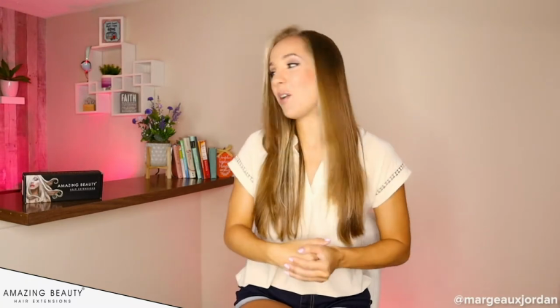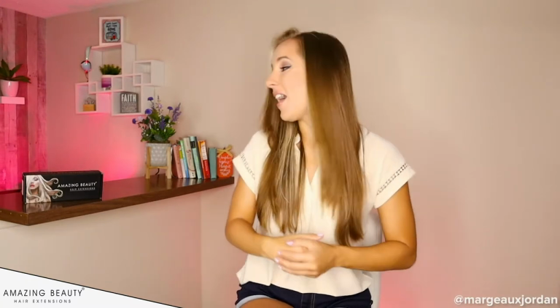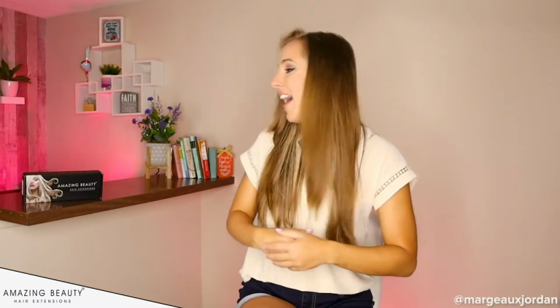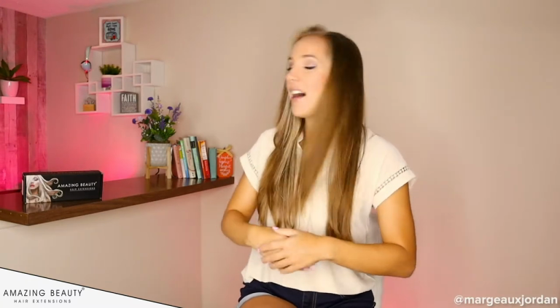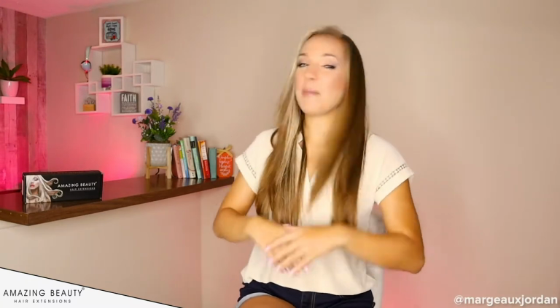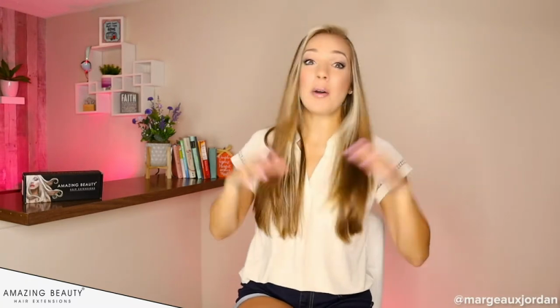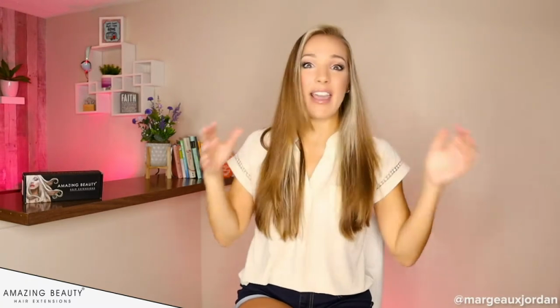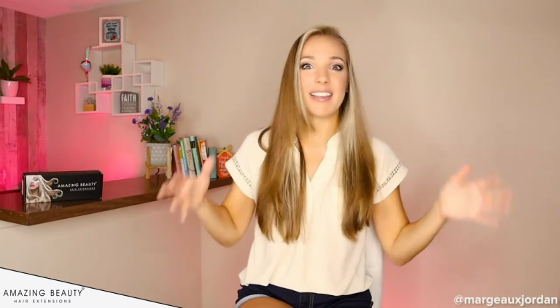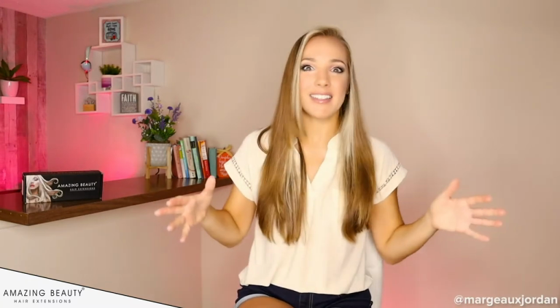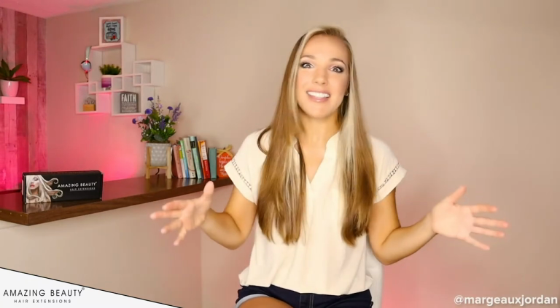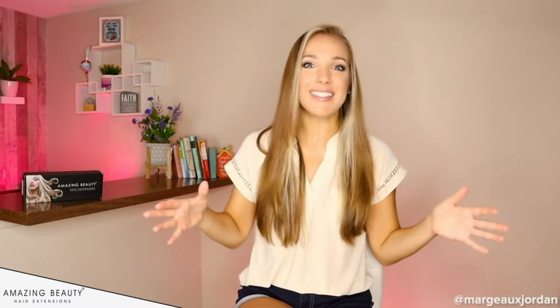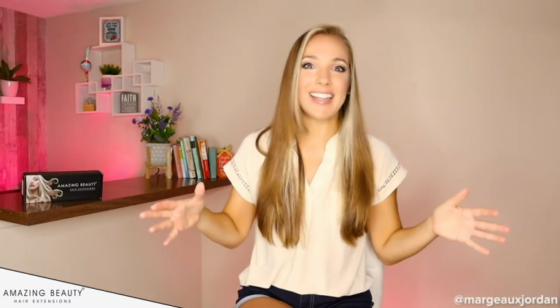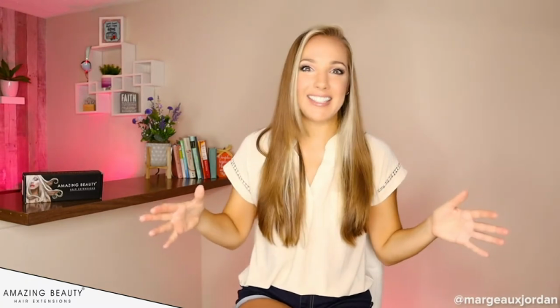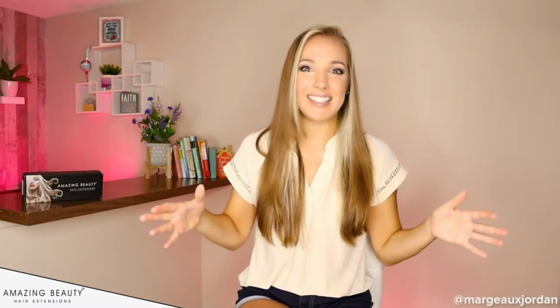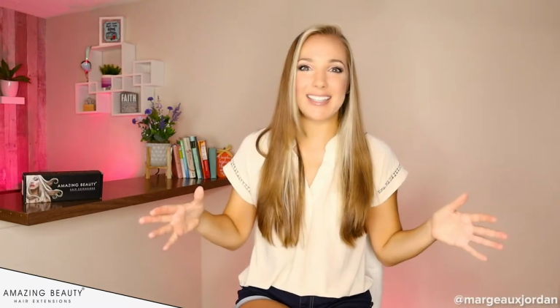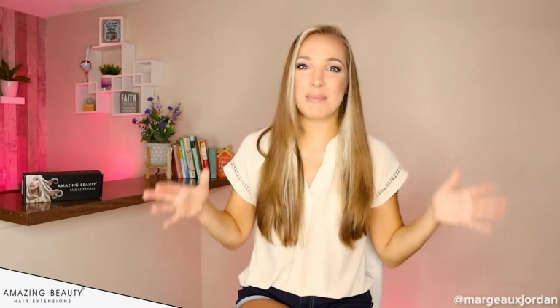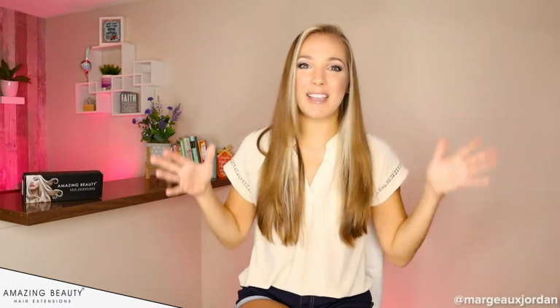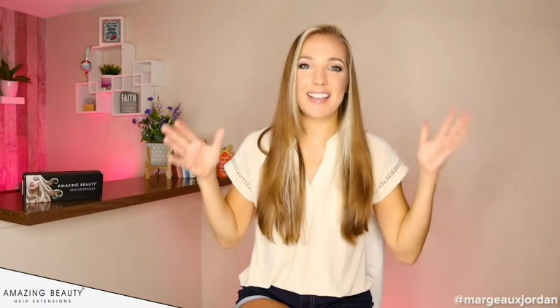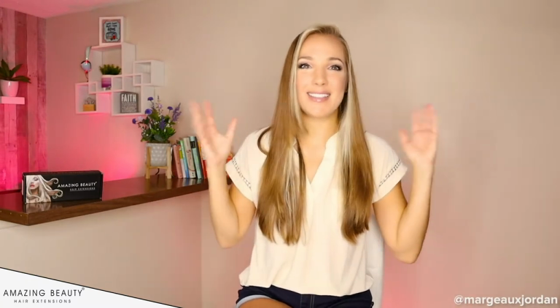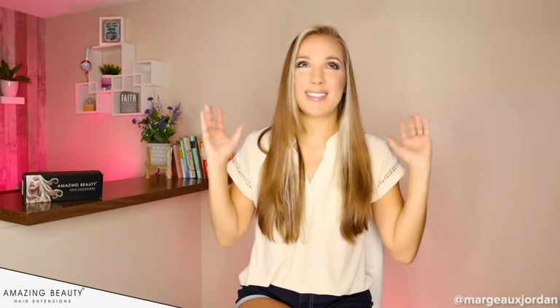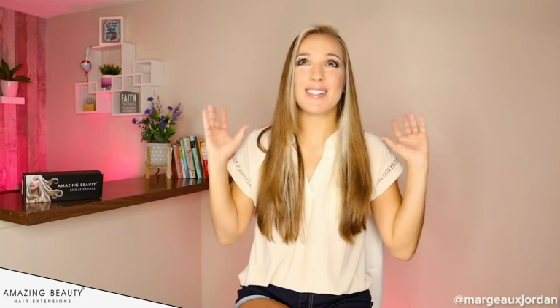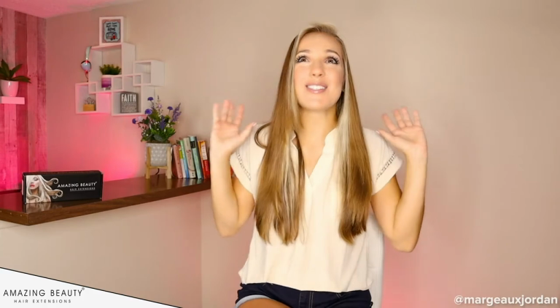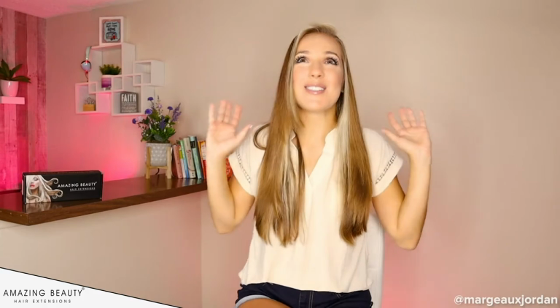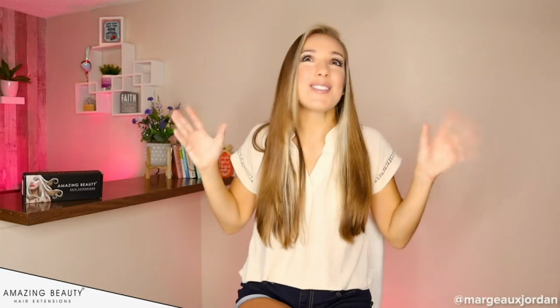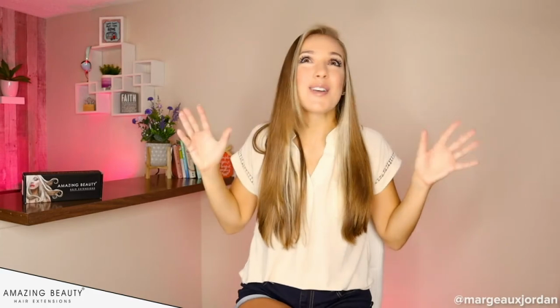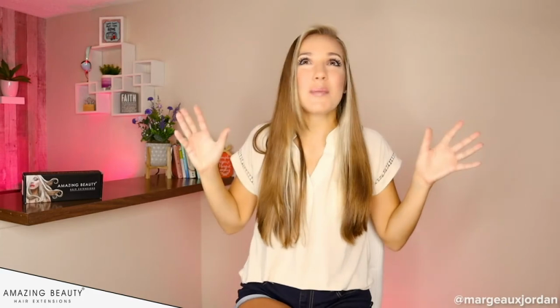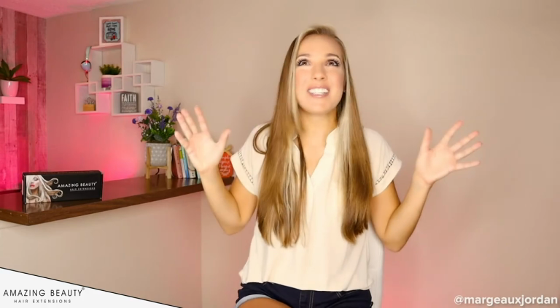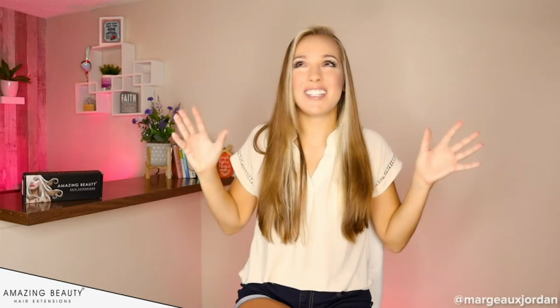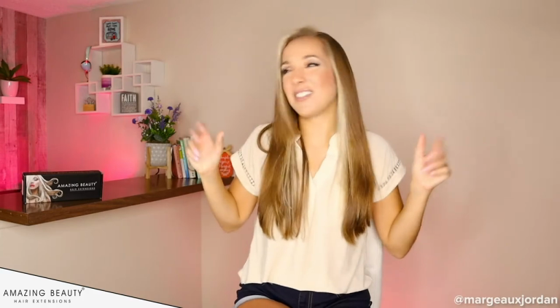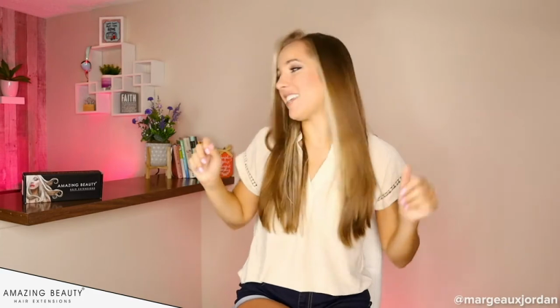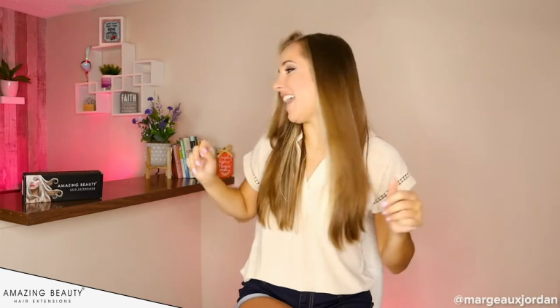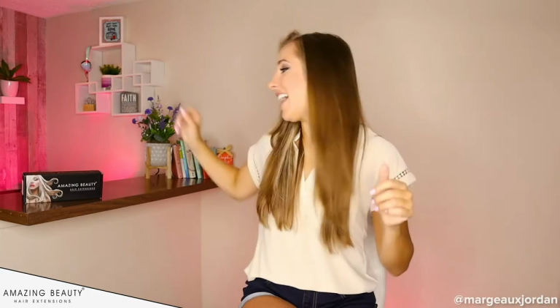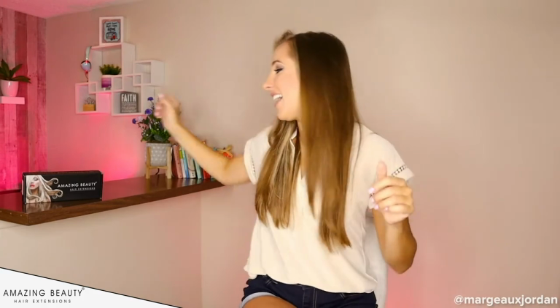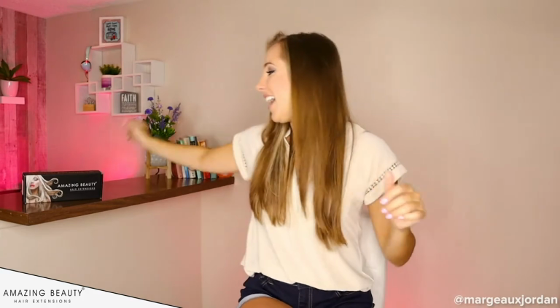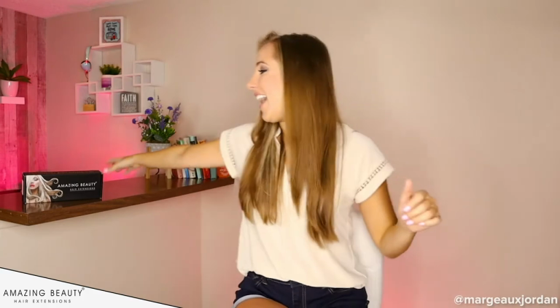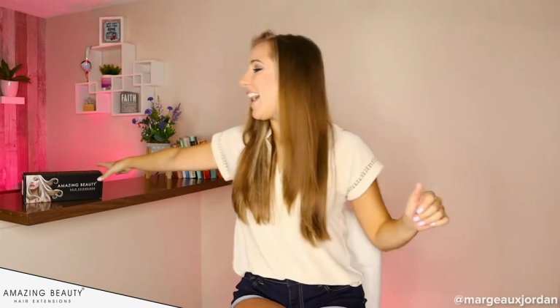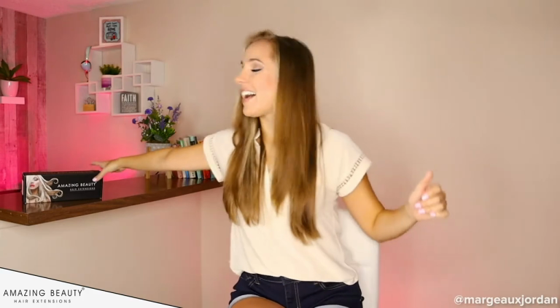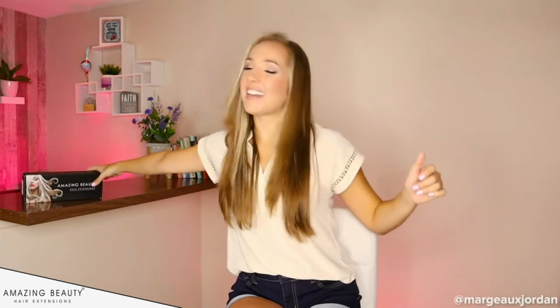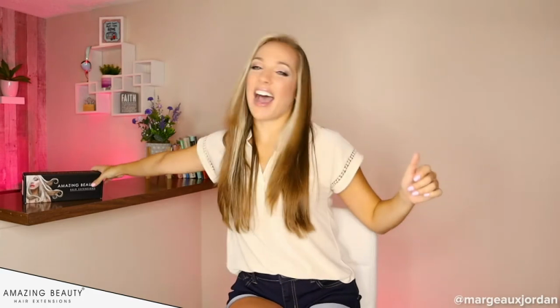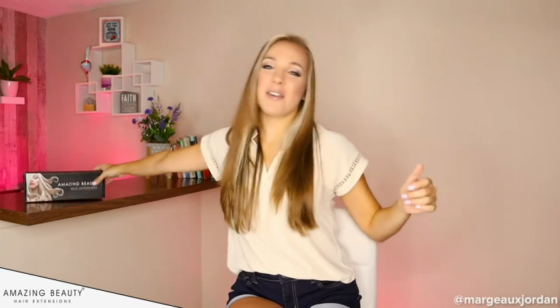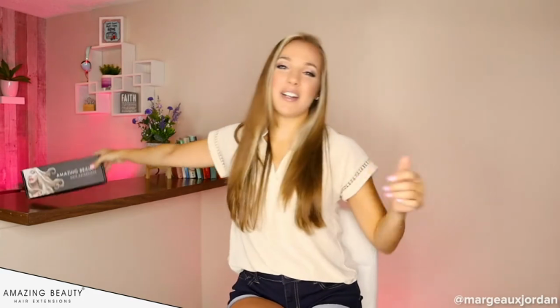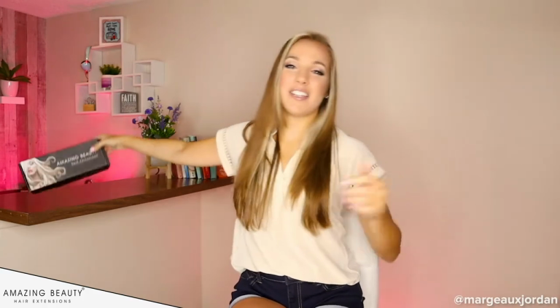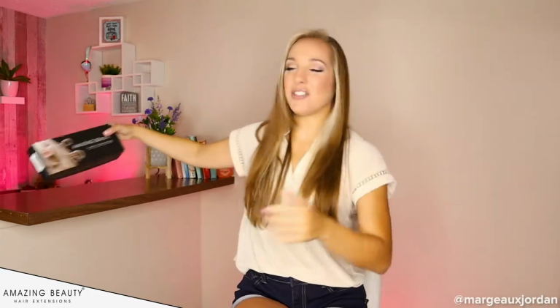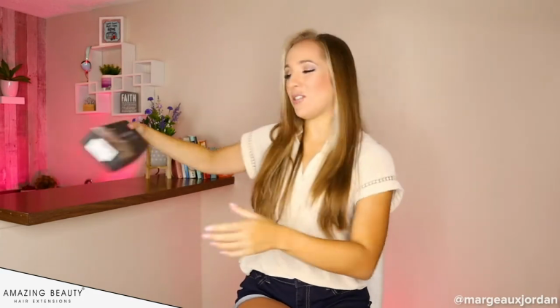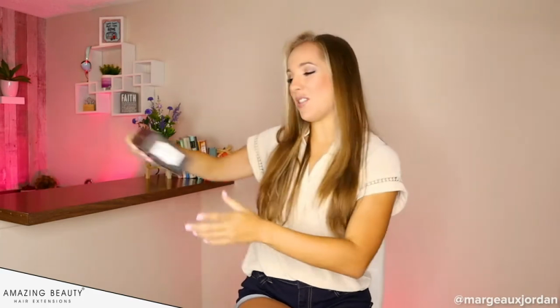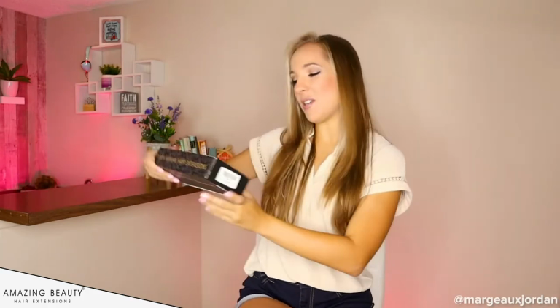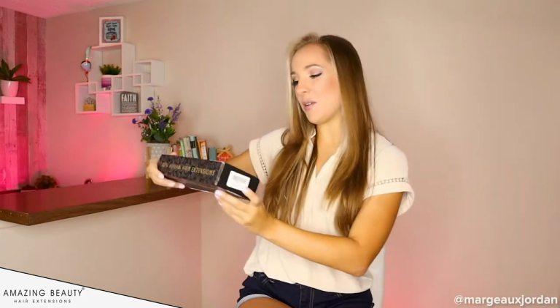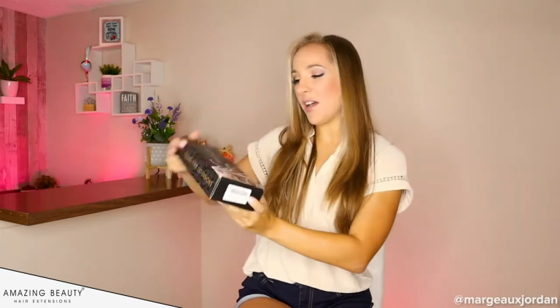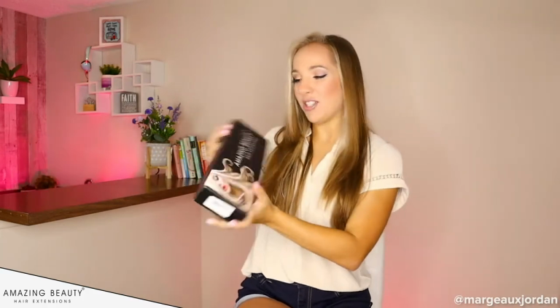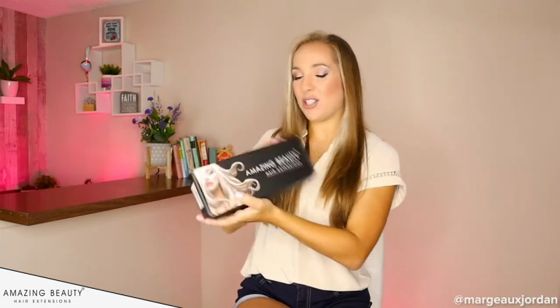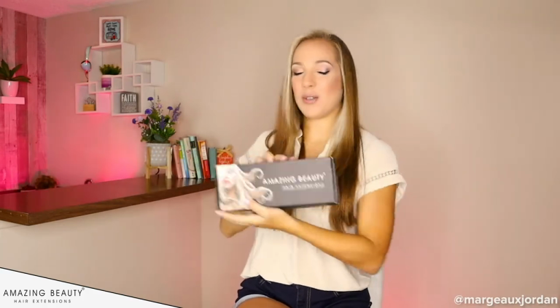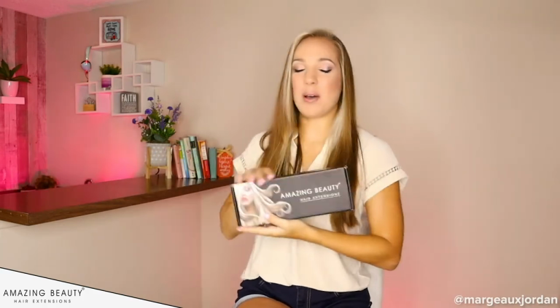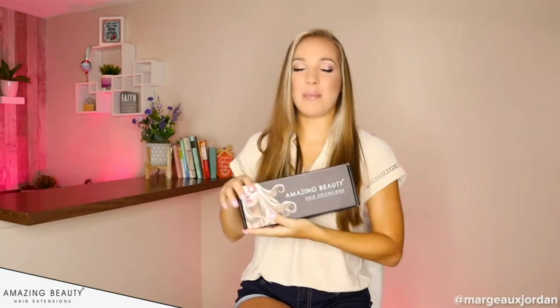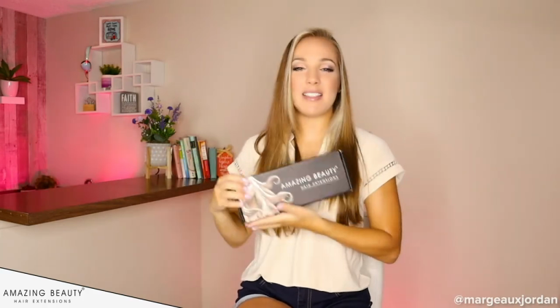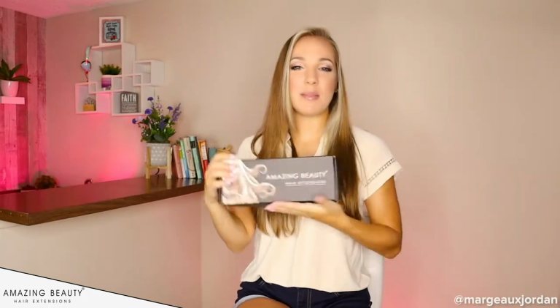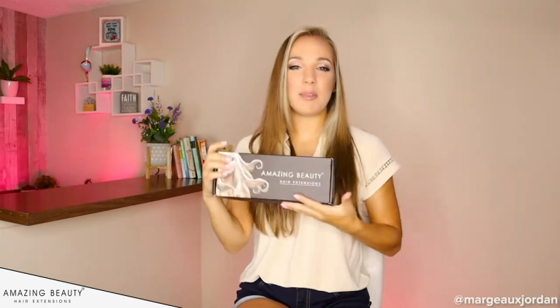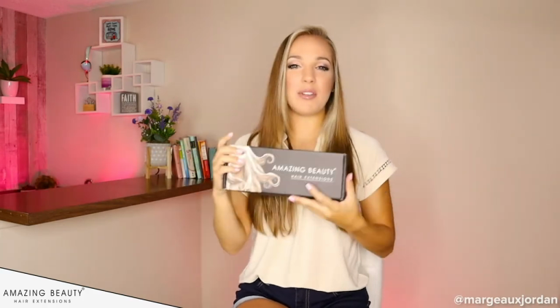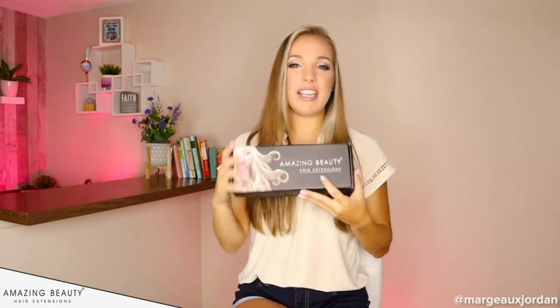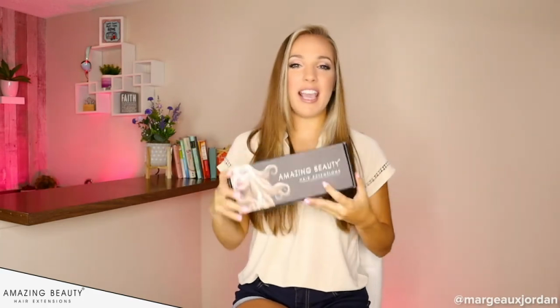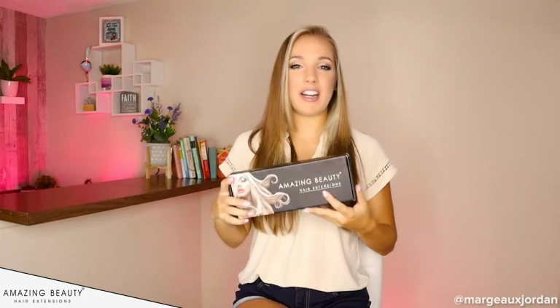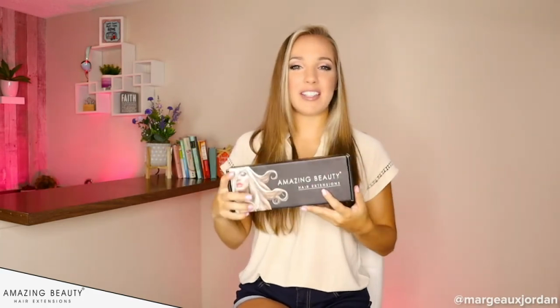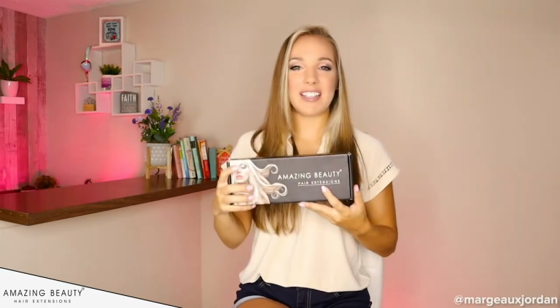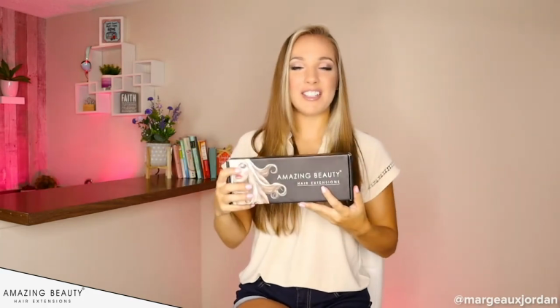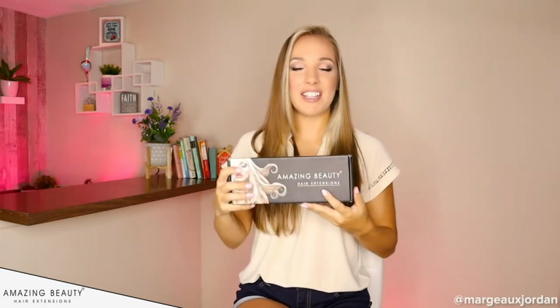Let's get into this because there's so much to do today. I want to introduce you to Amazing Beauty hair extensions.